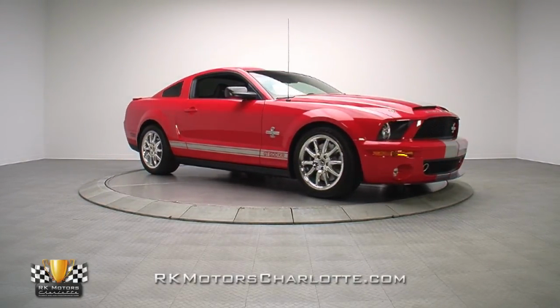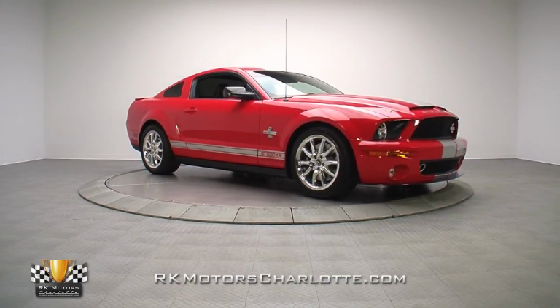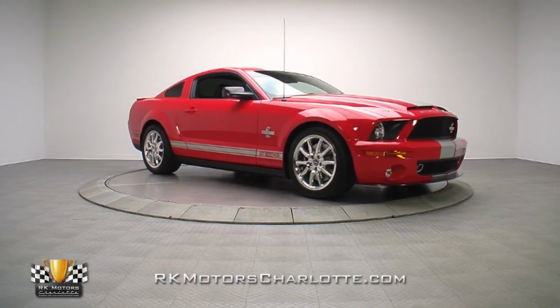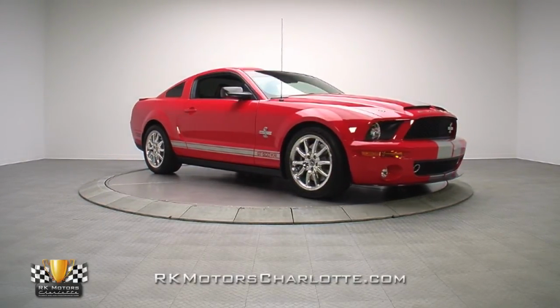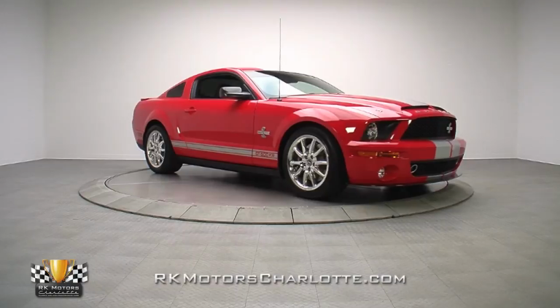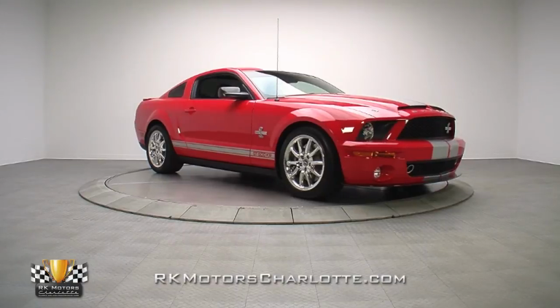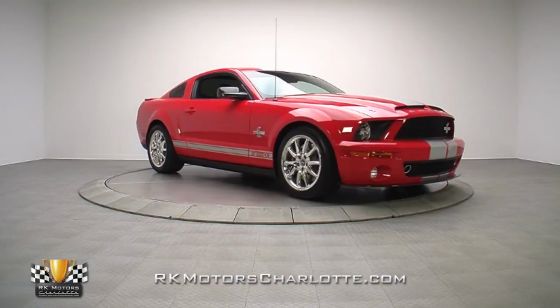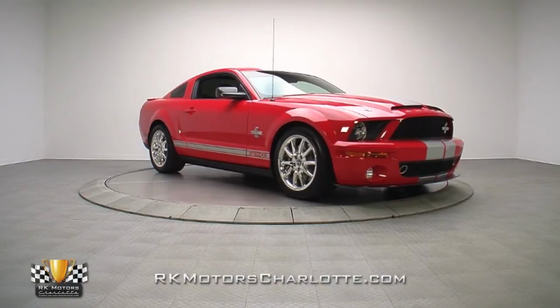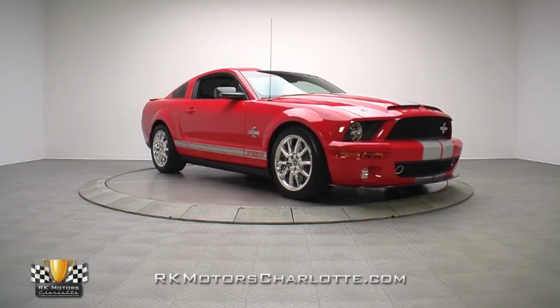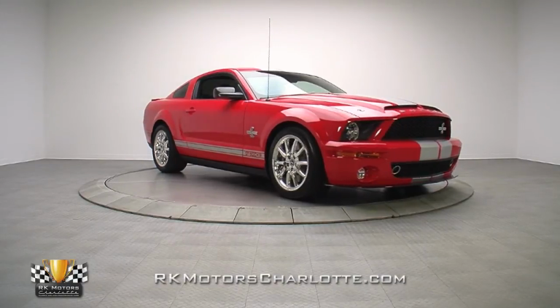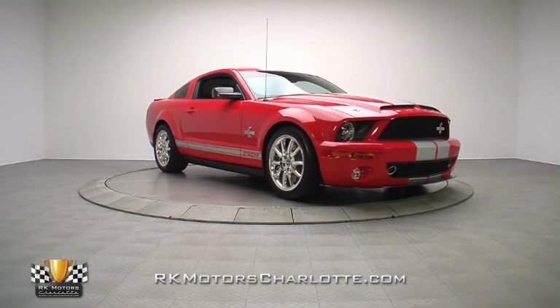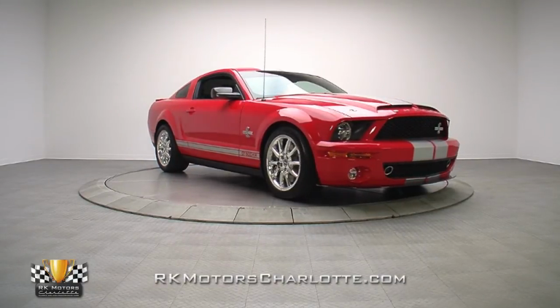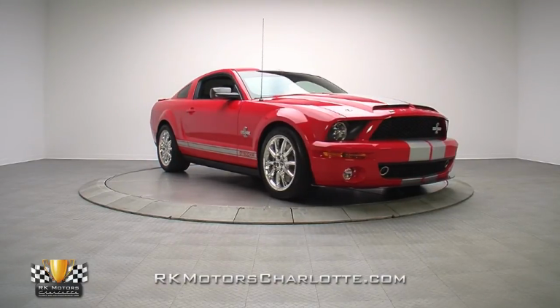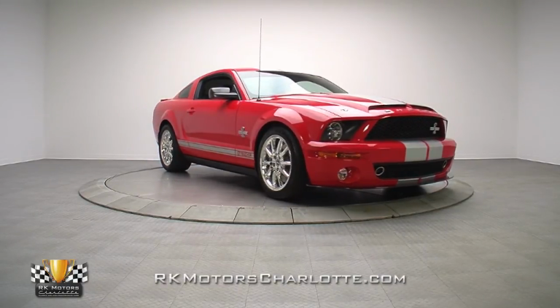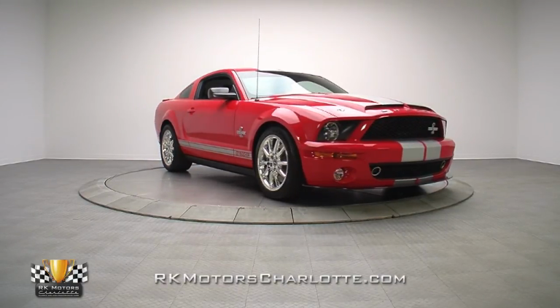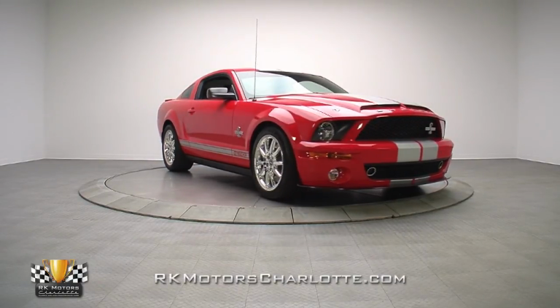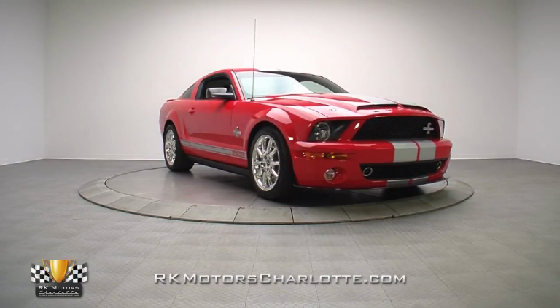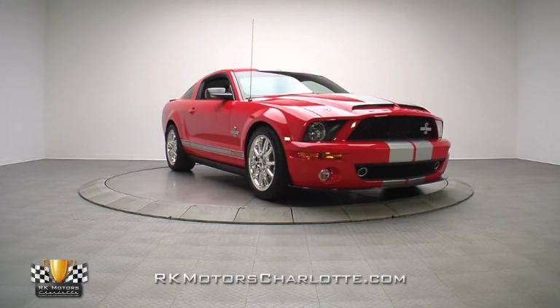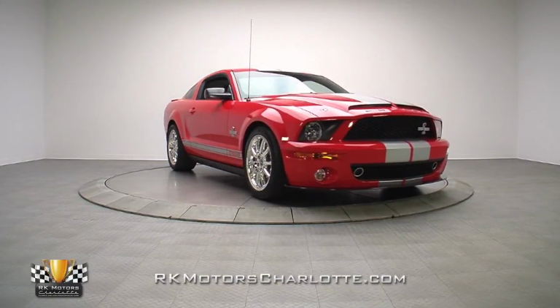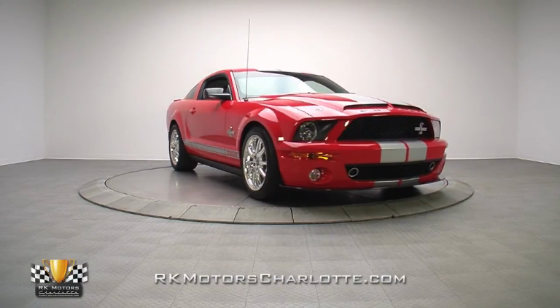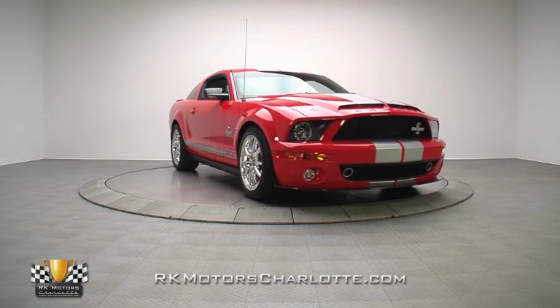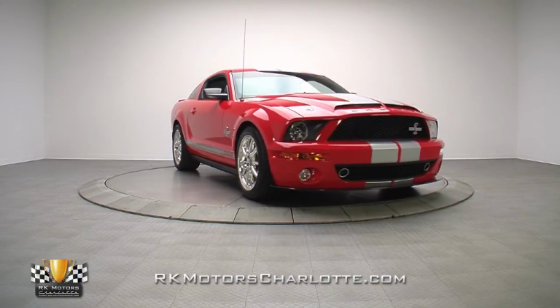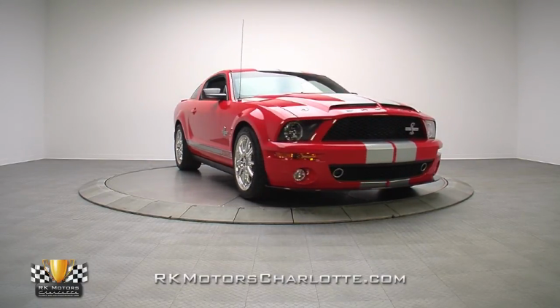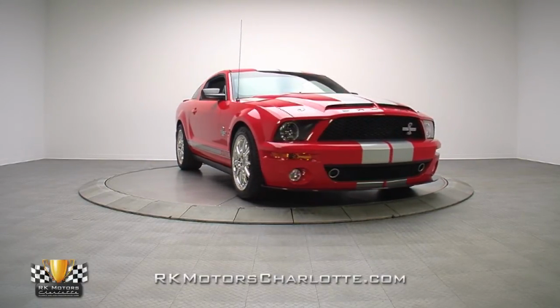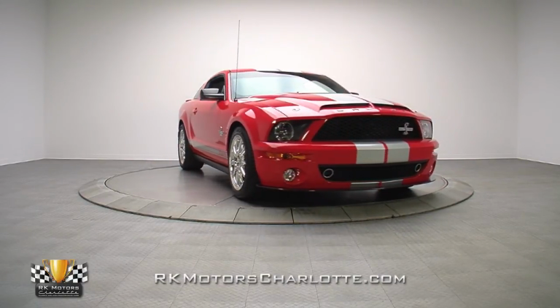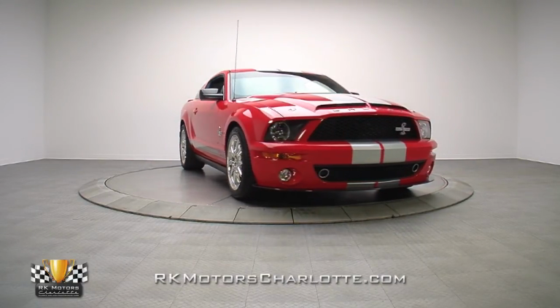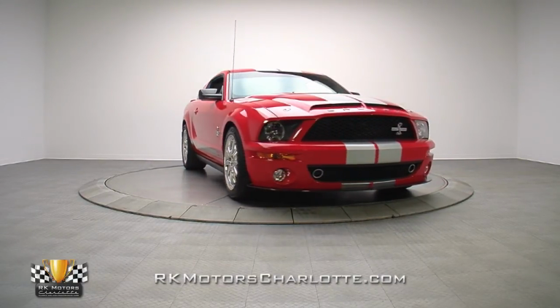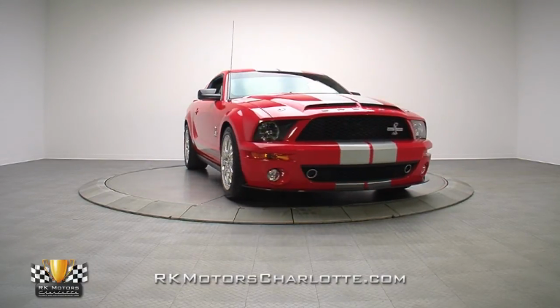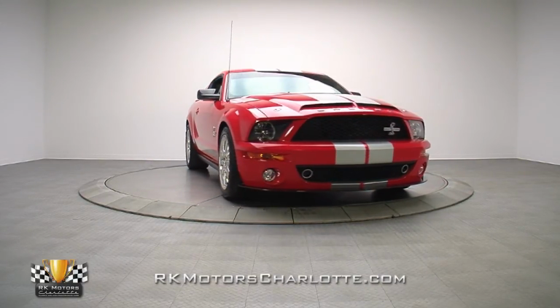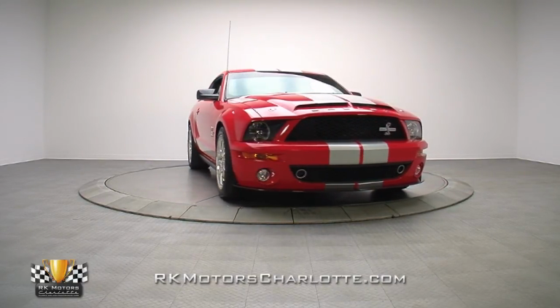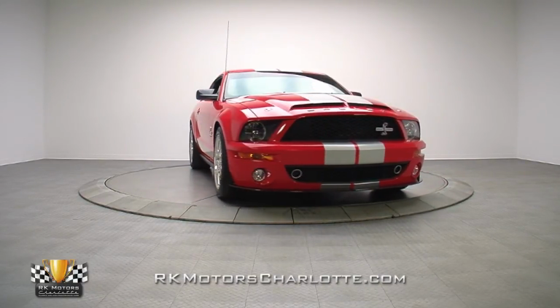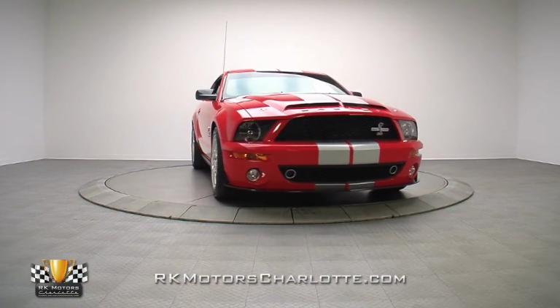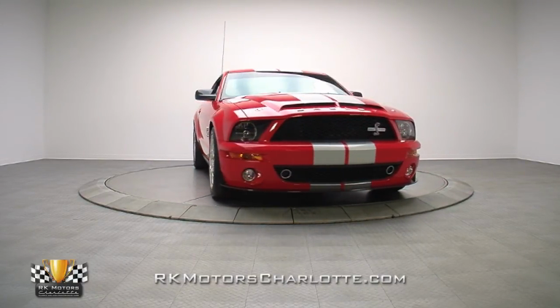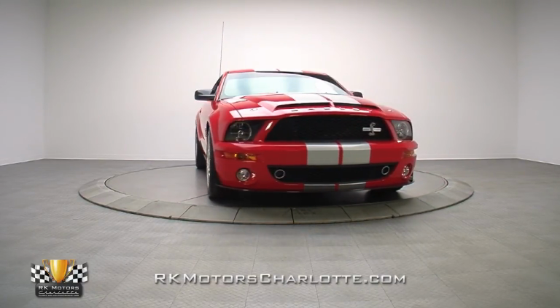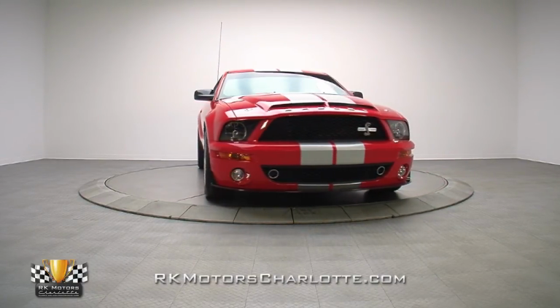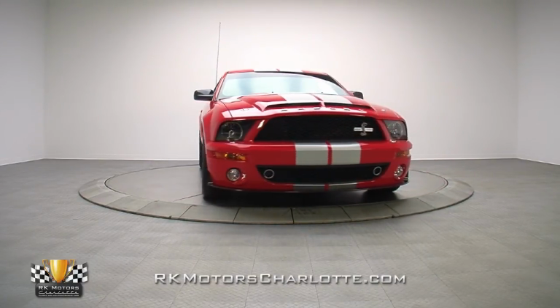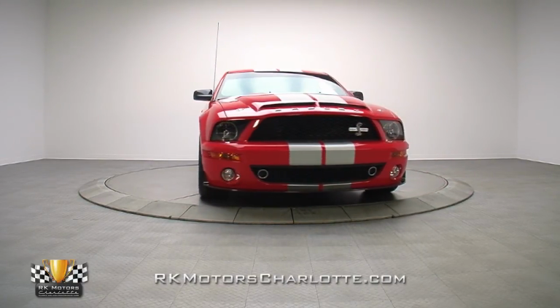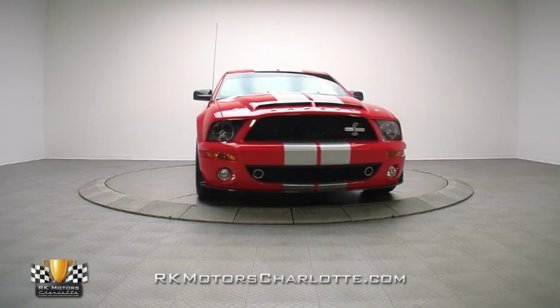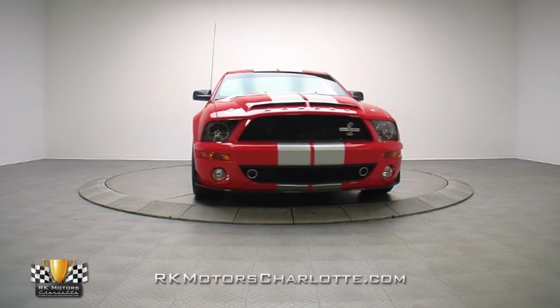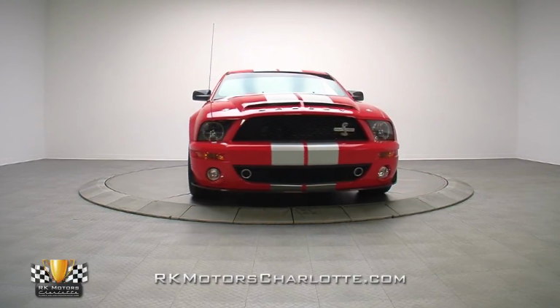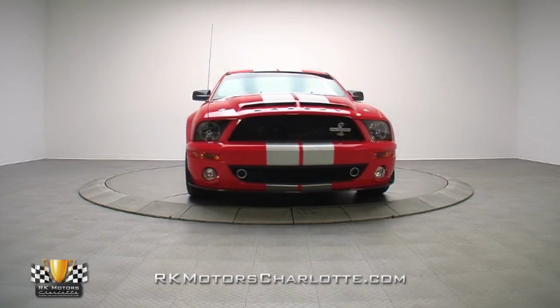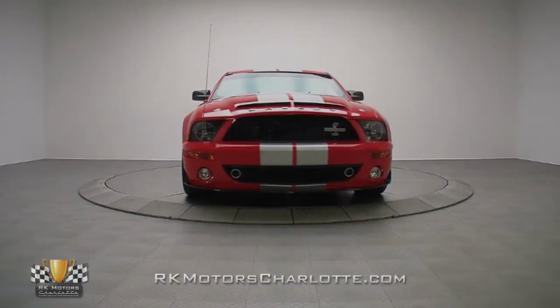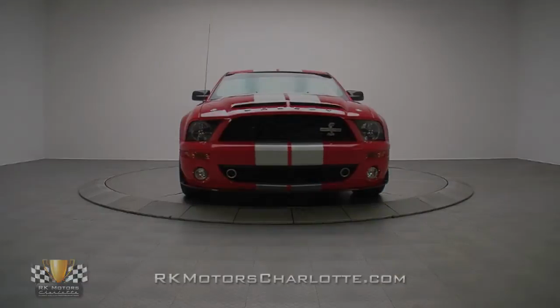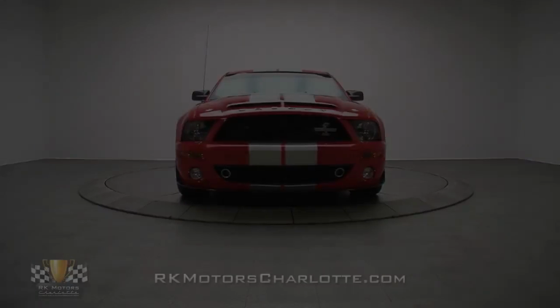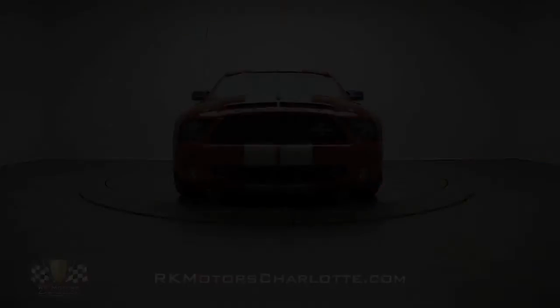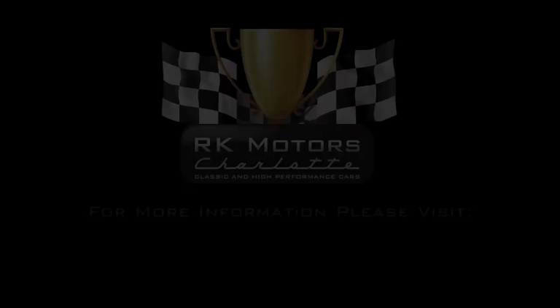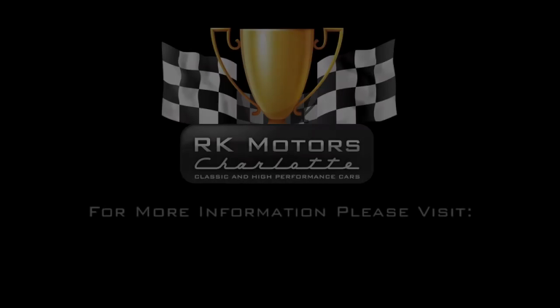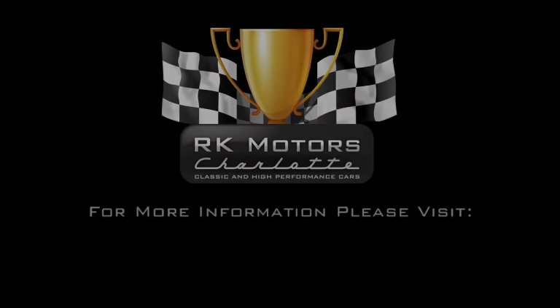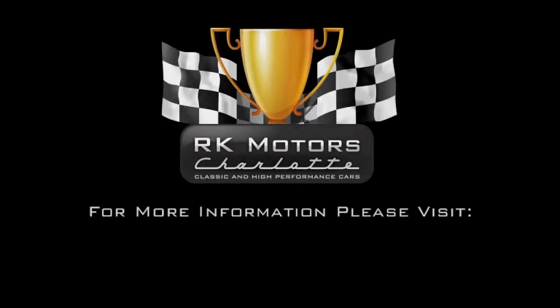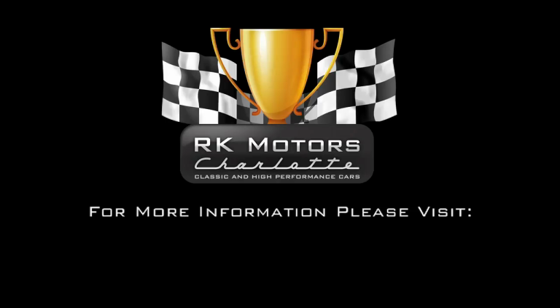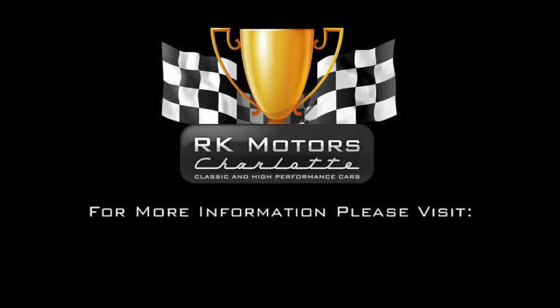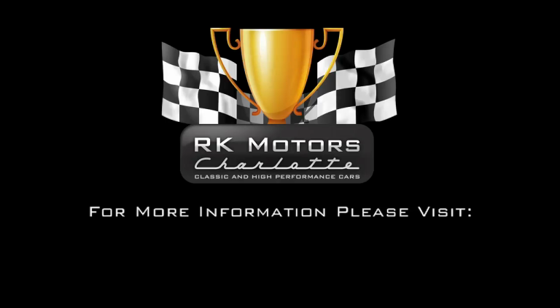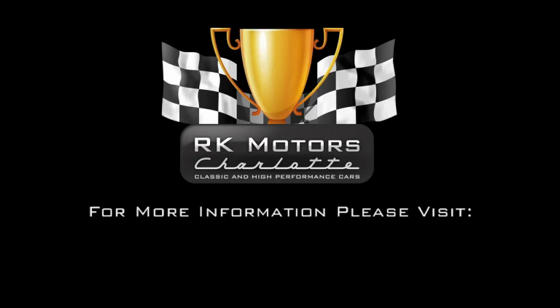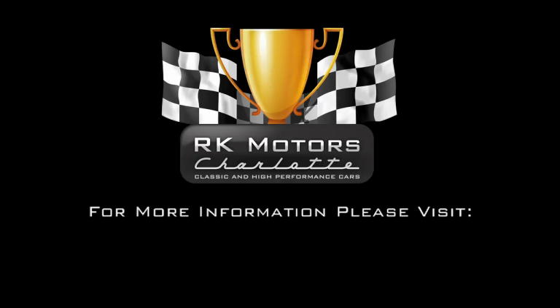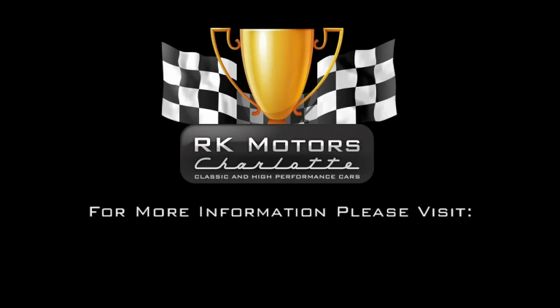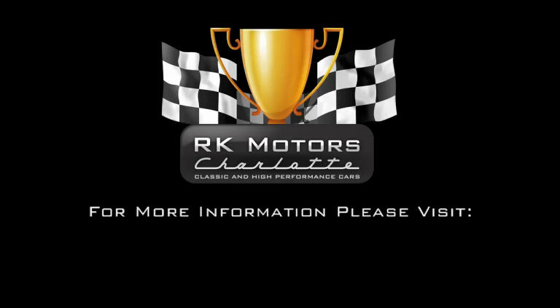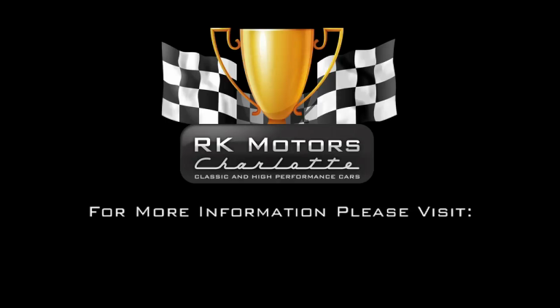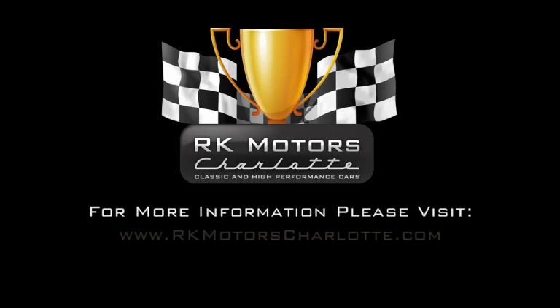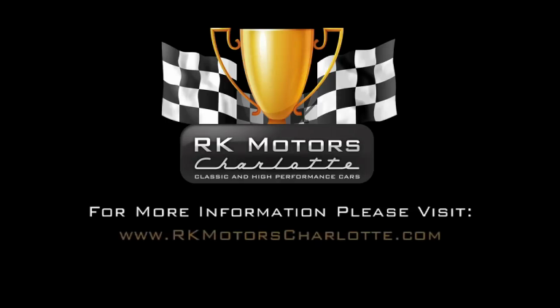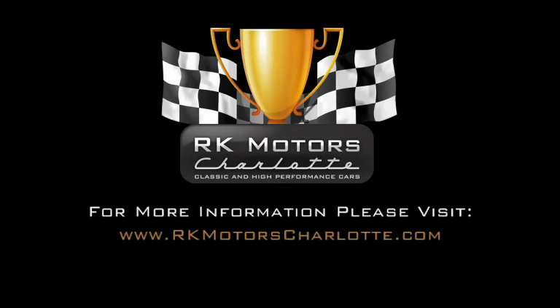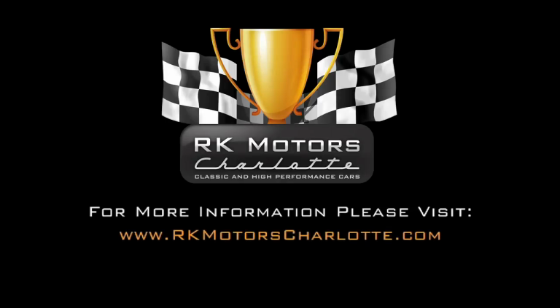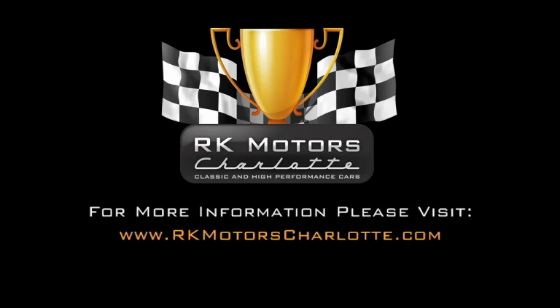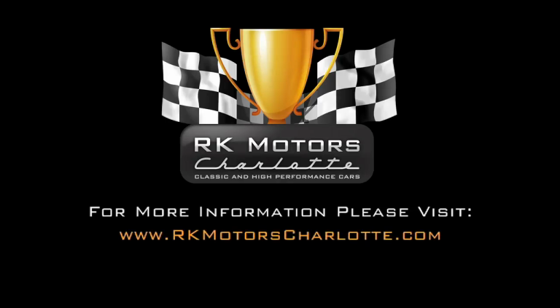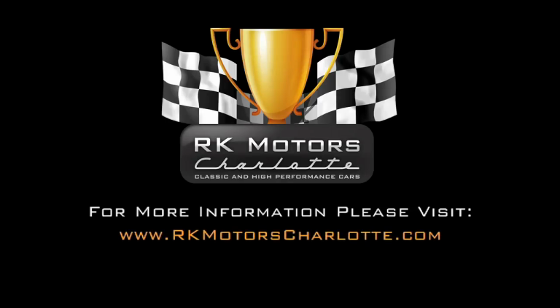For more information on this late model Mustang and many others, call, click, or visit RKMotorsCharlotte.com.